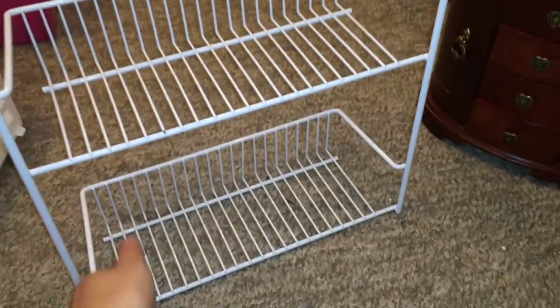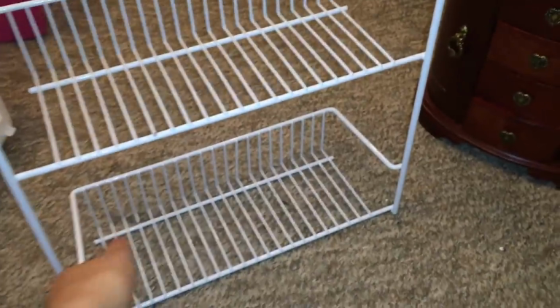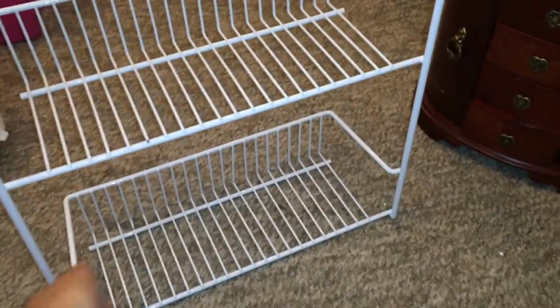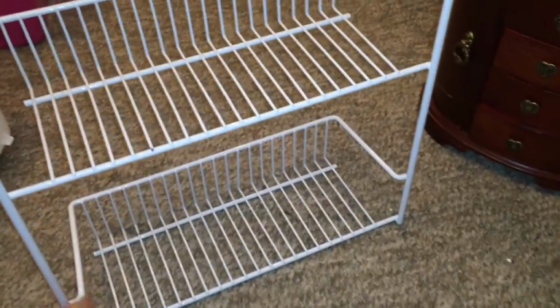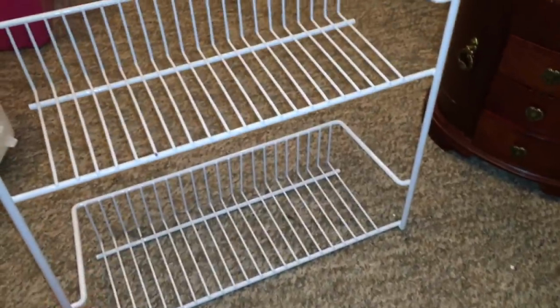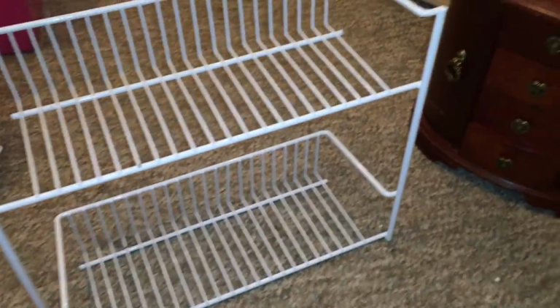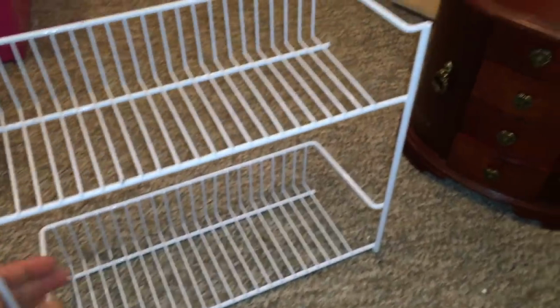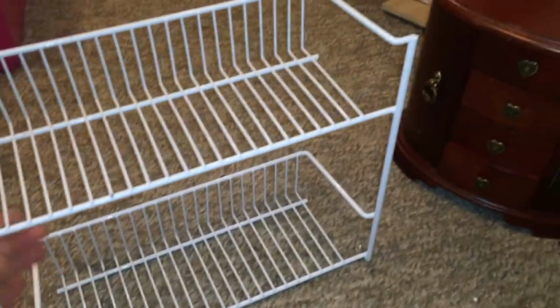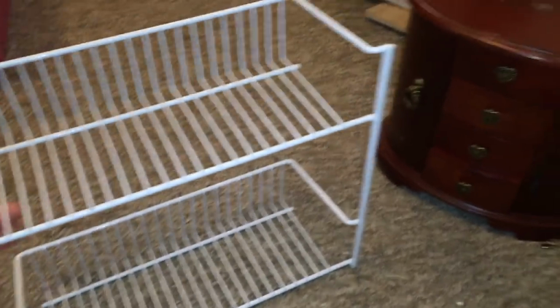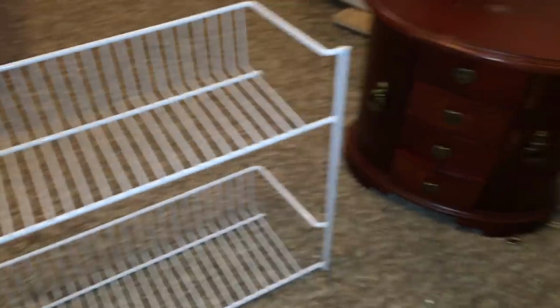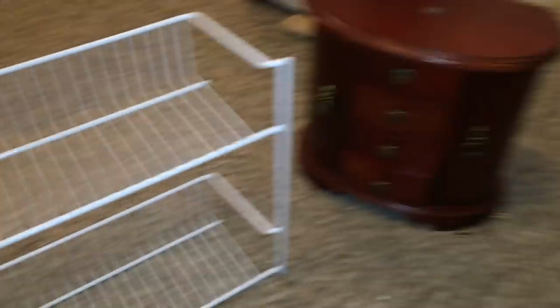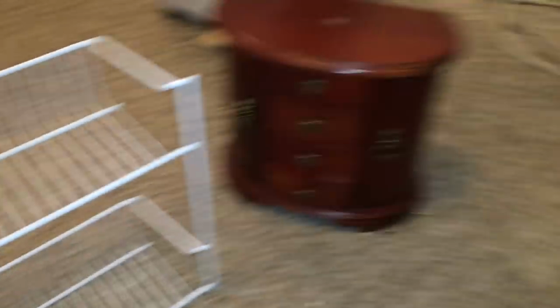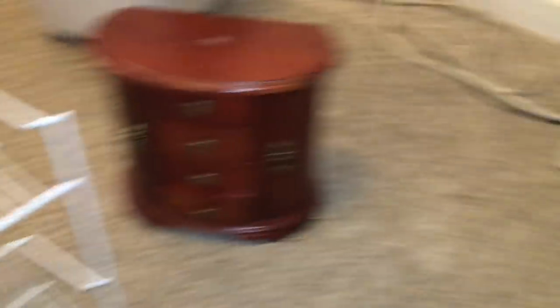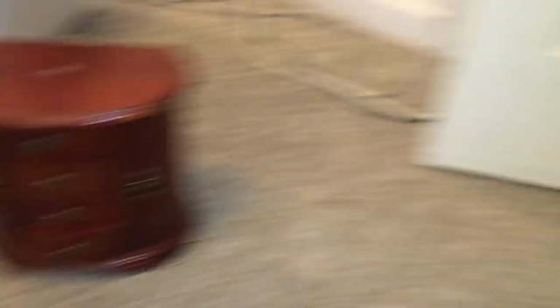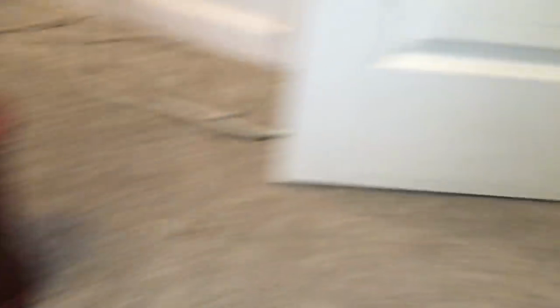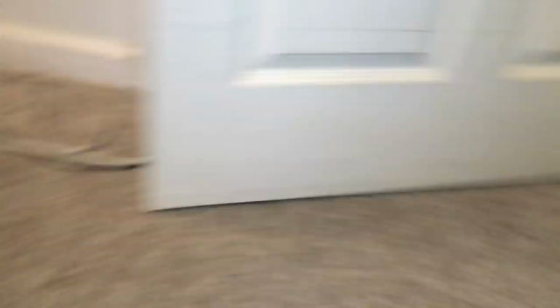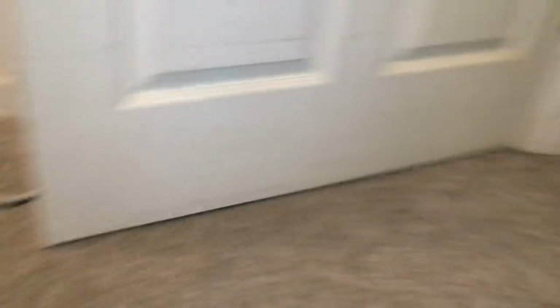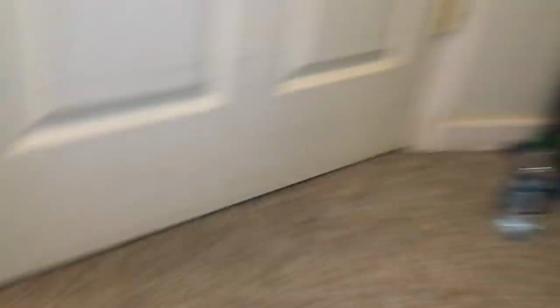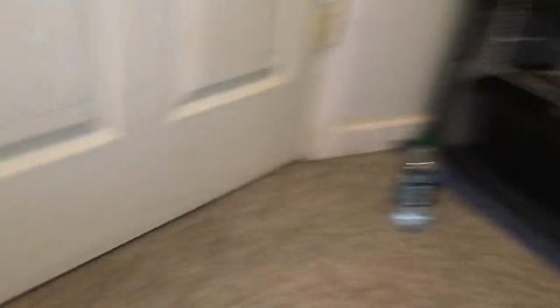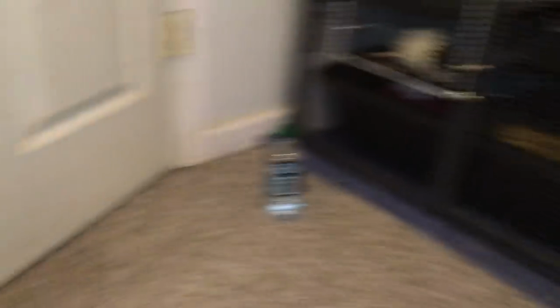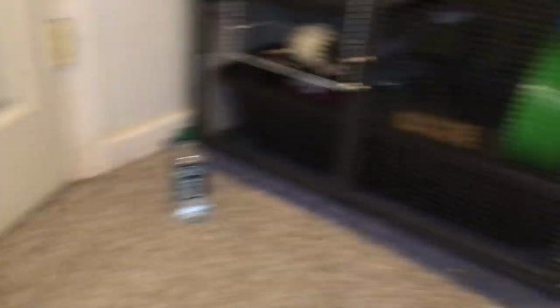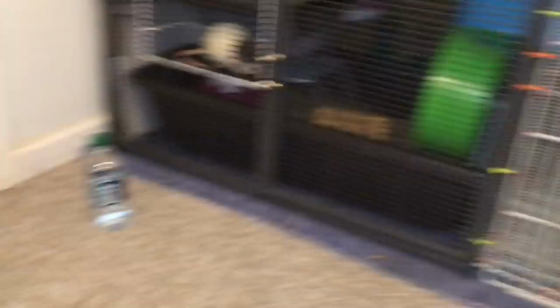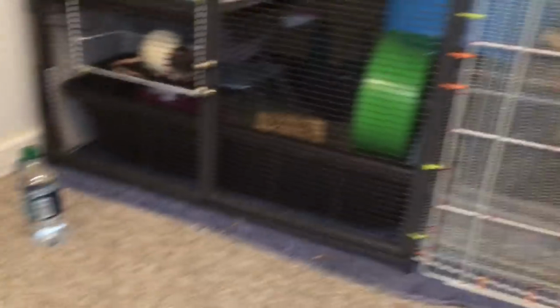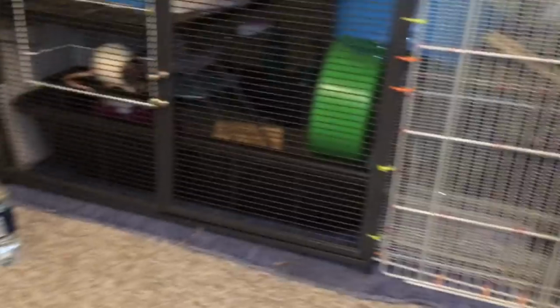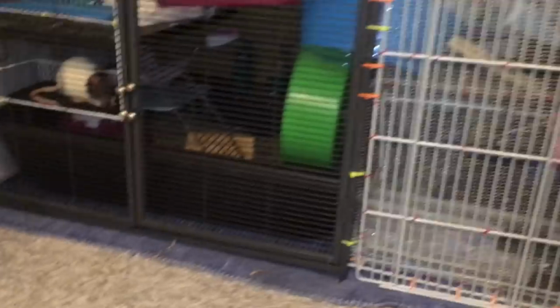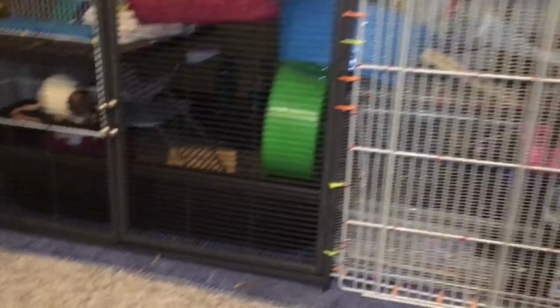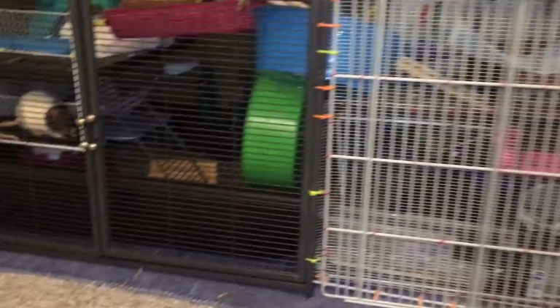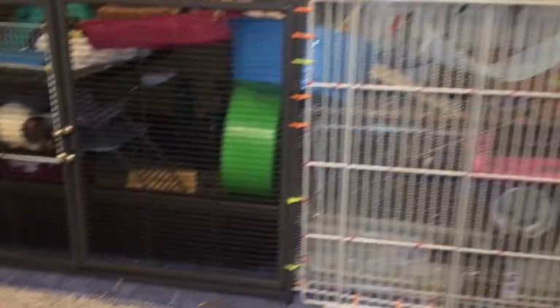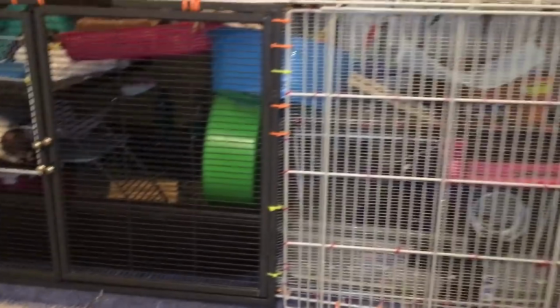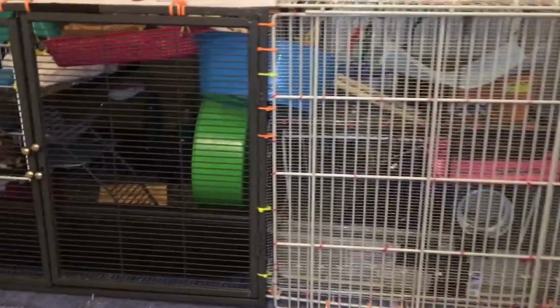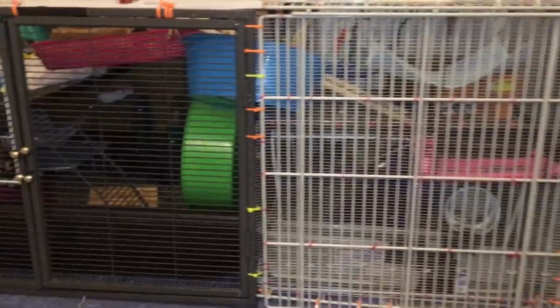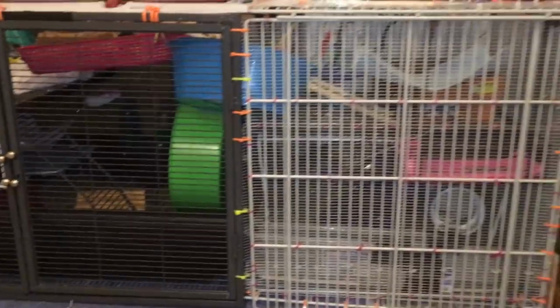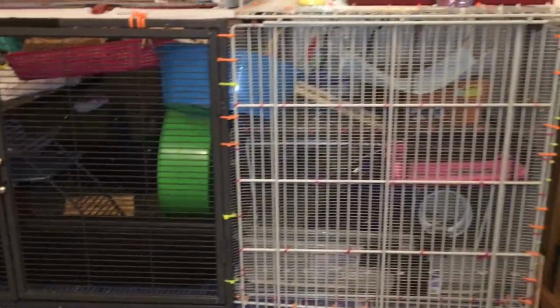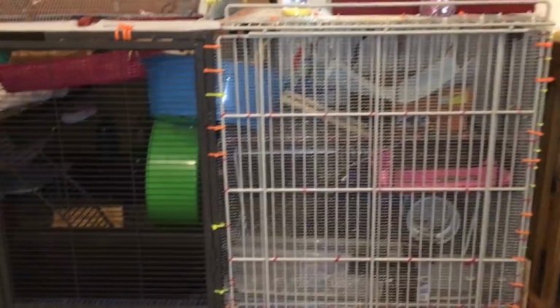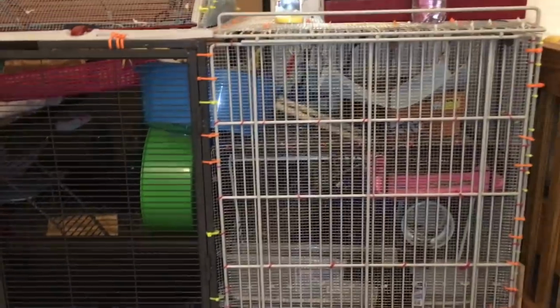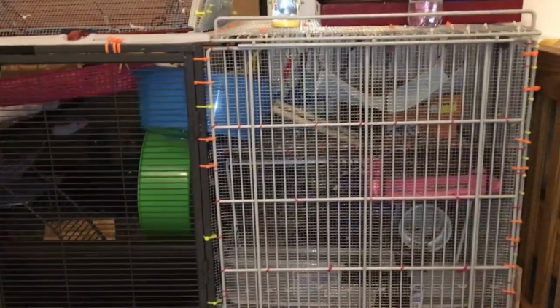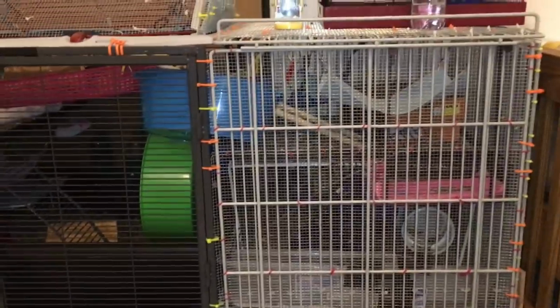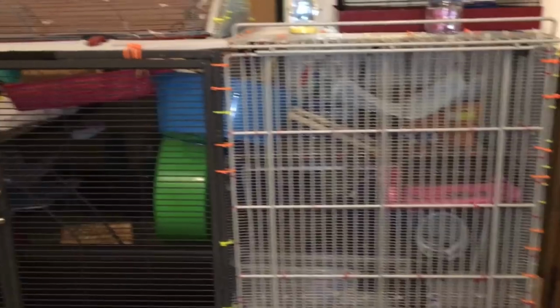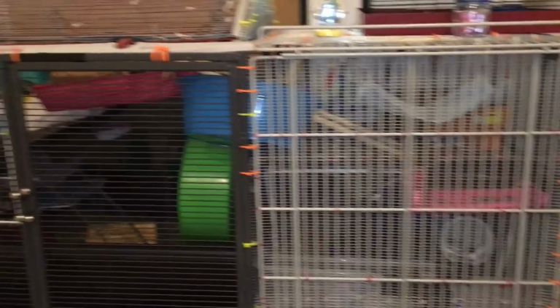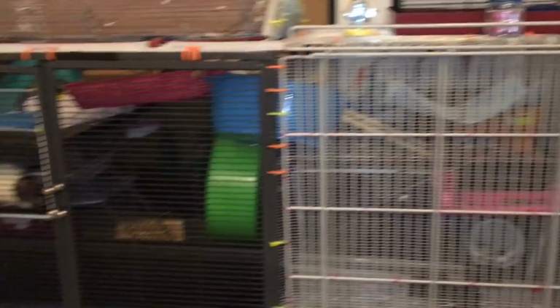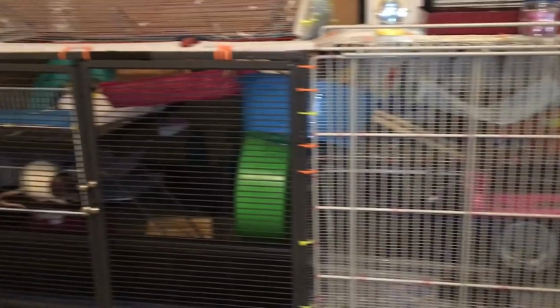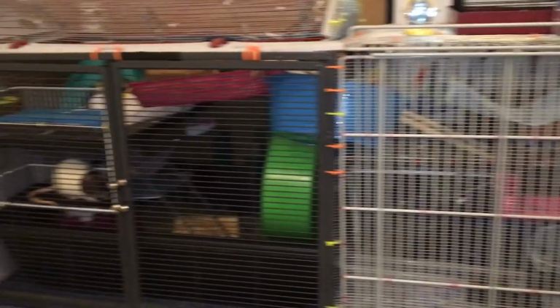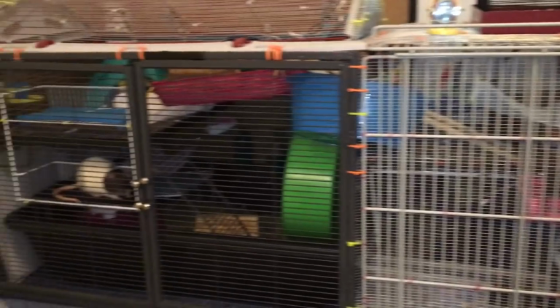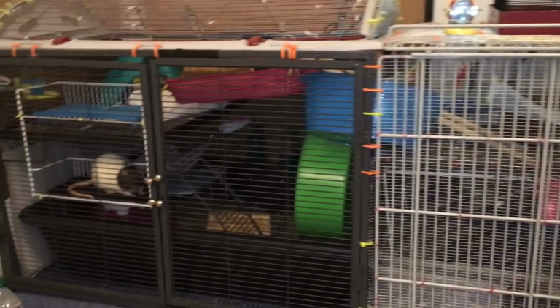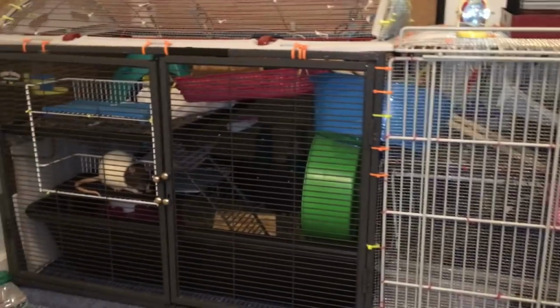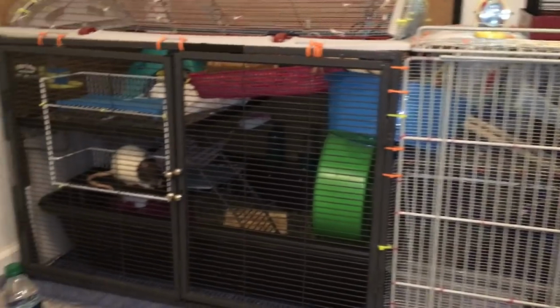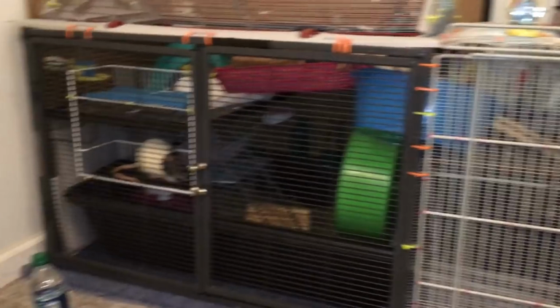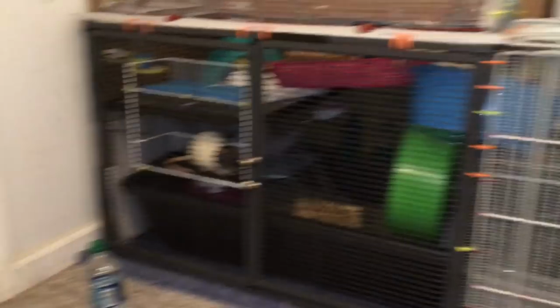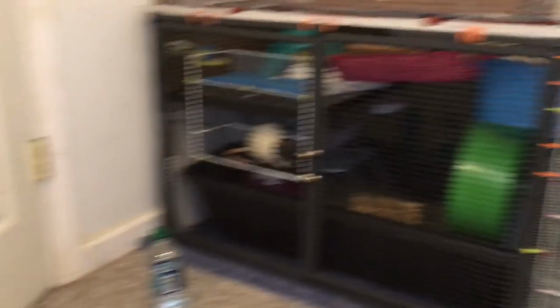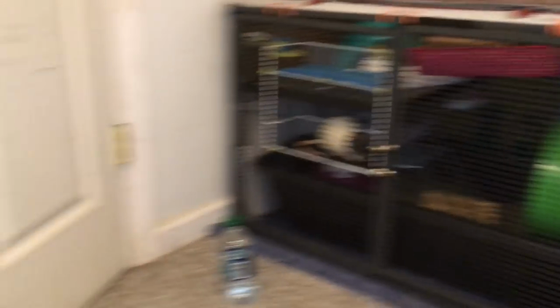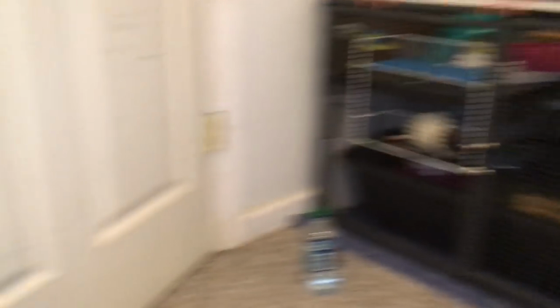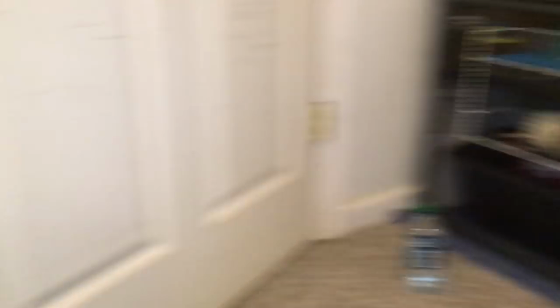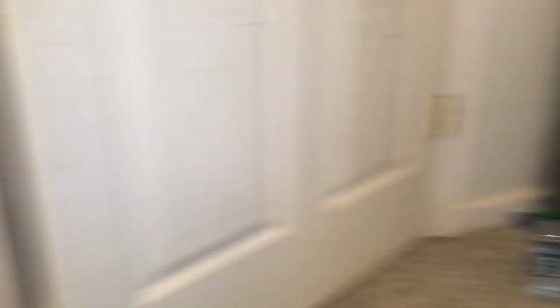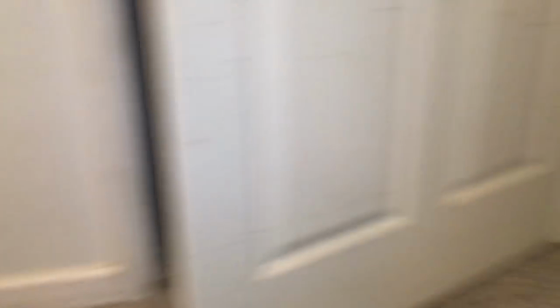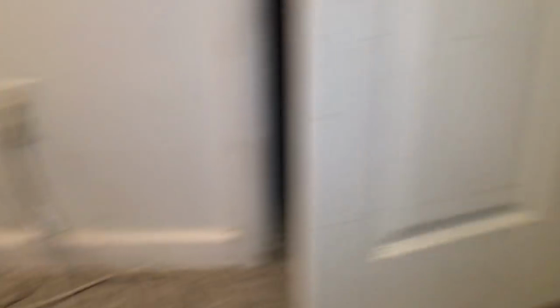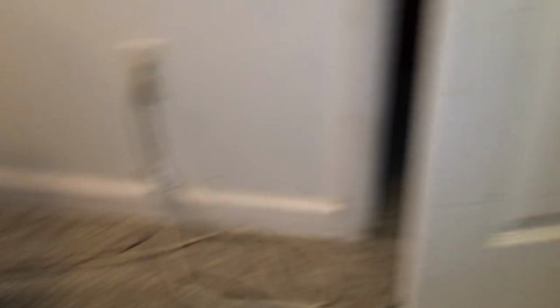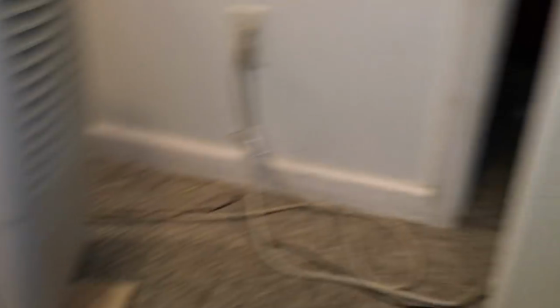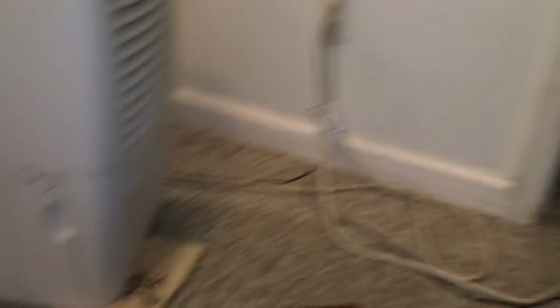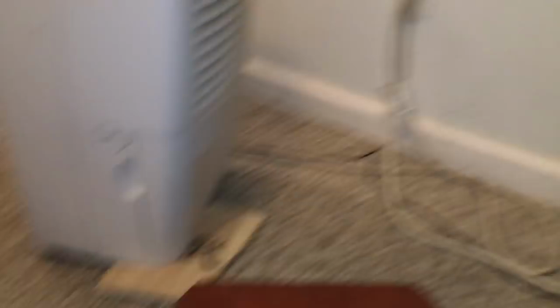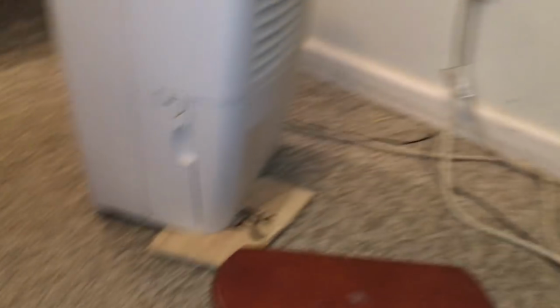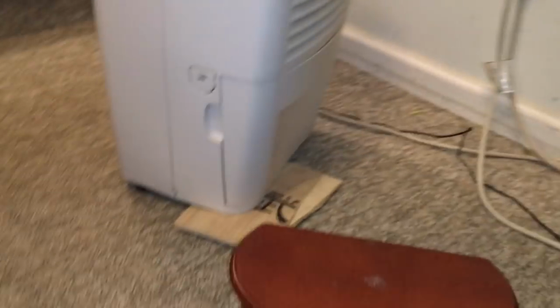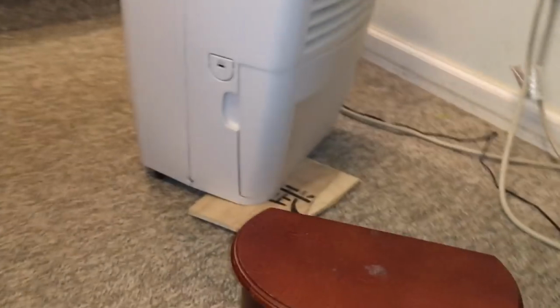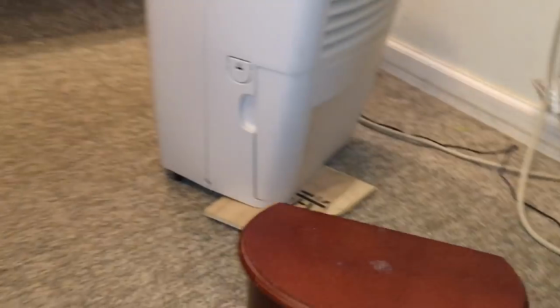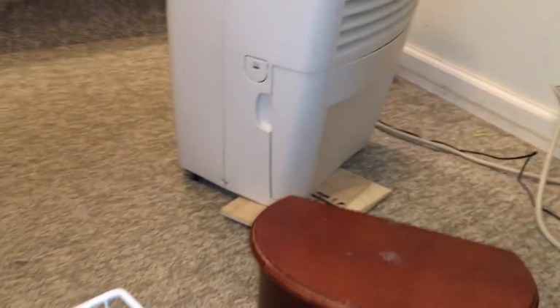I already have two of them, so a third one — now that I've added this upgrade to the cage — I'm probably going to have some place to put it.